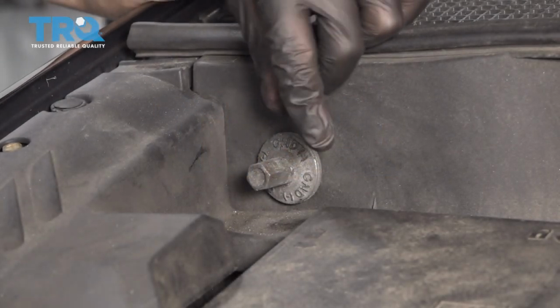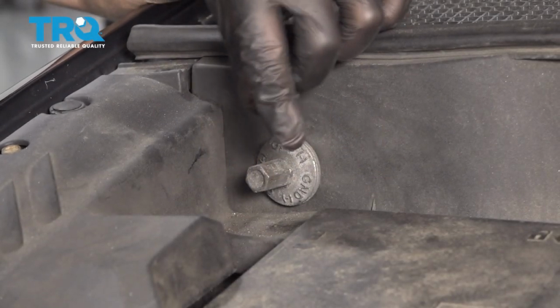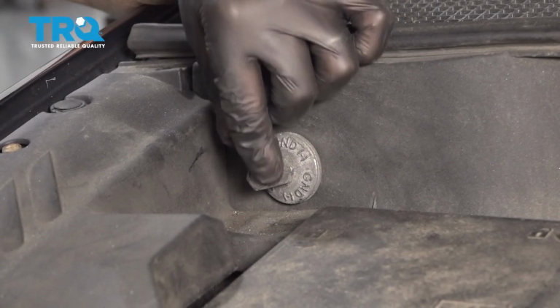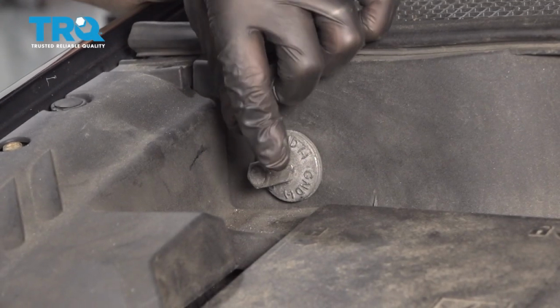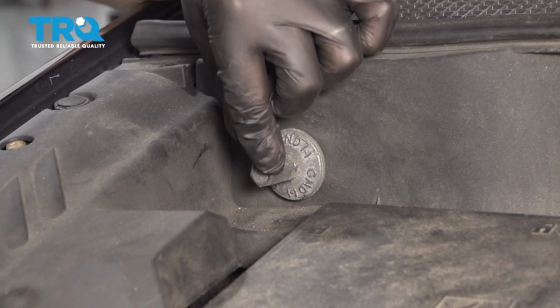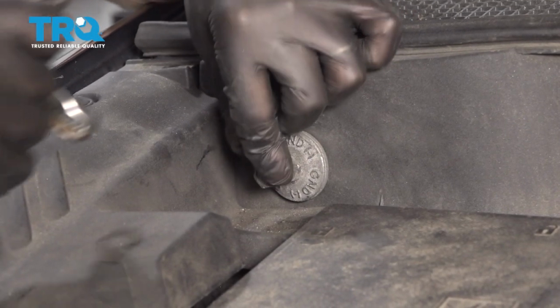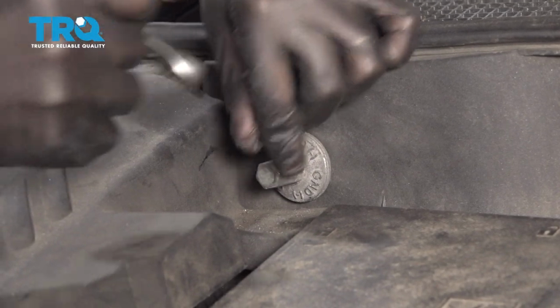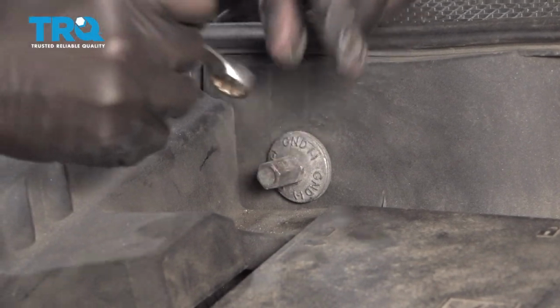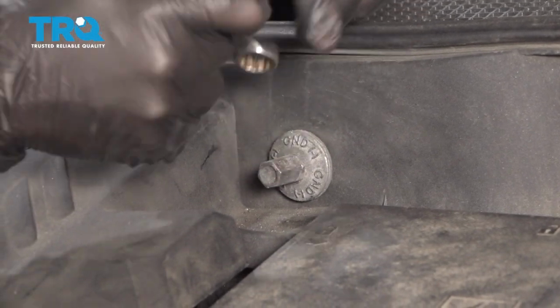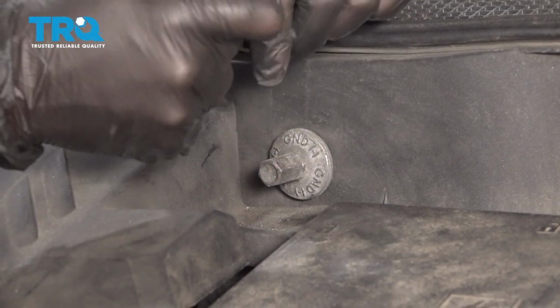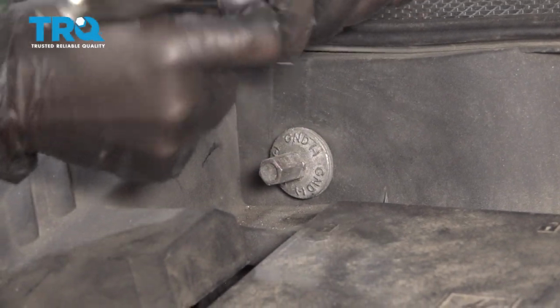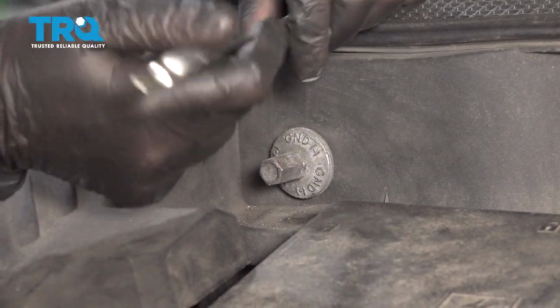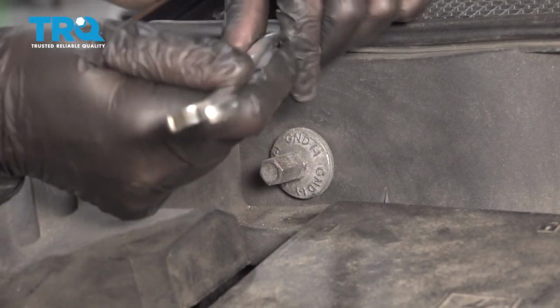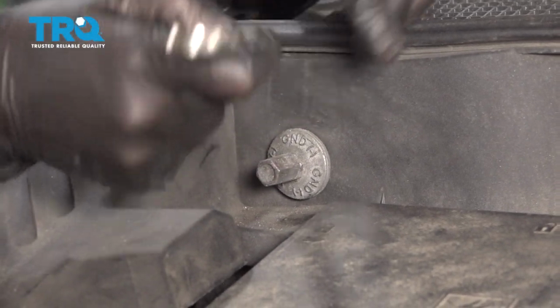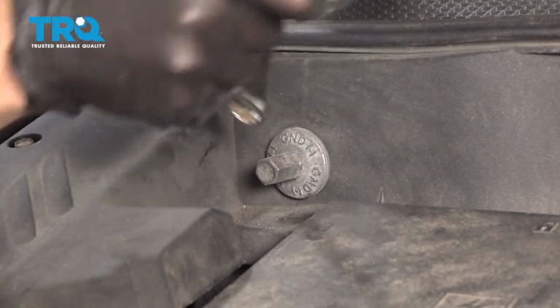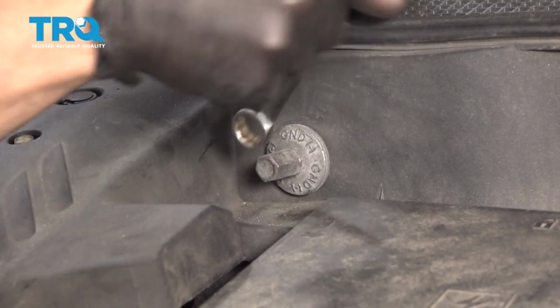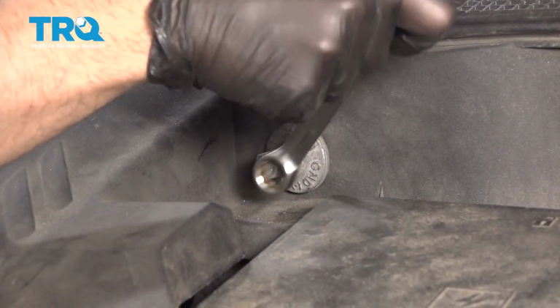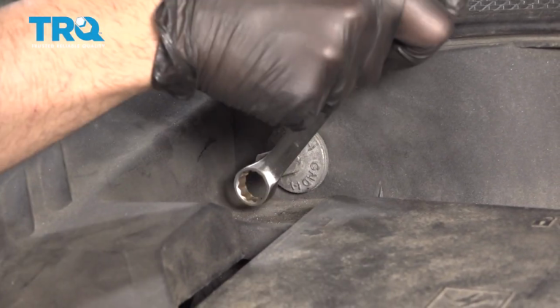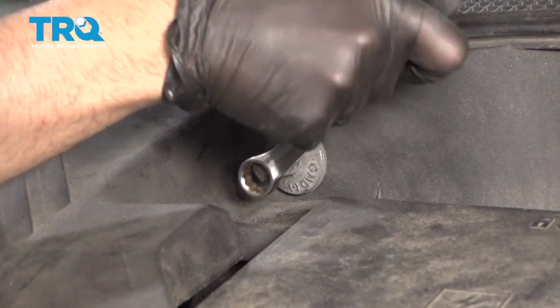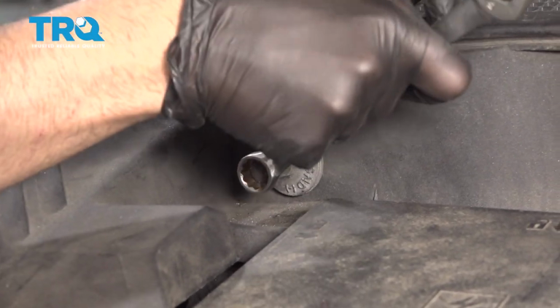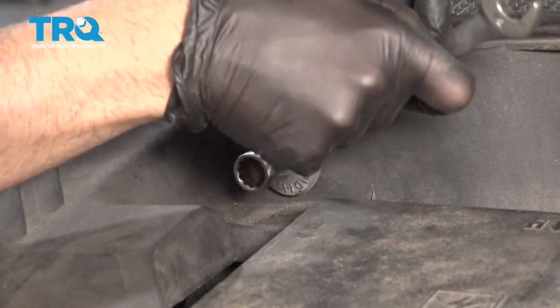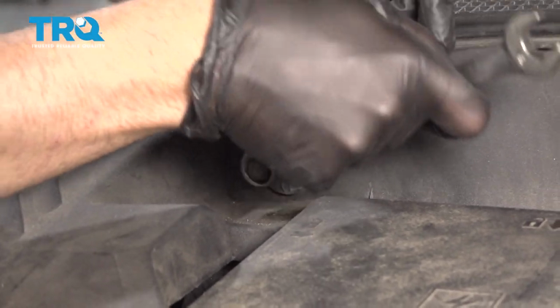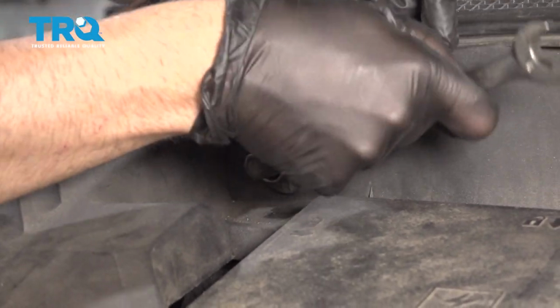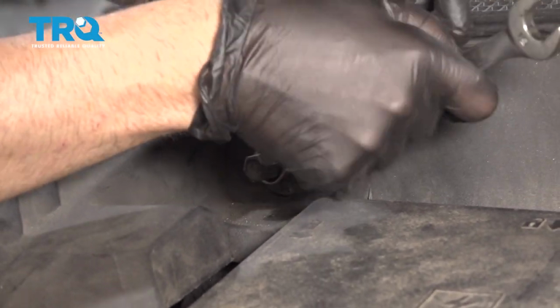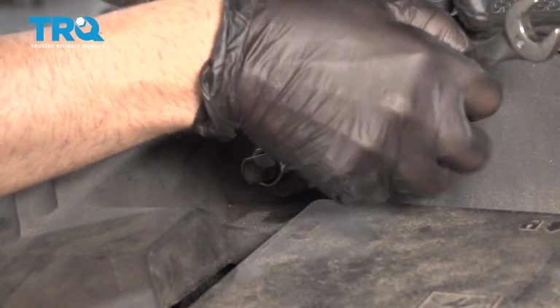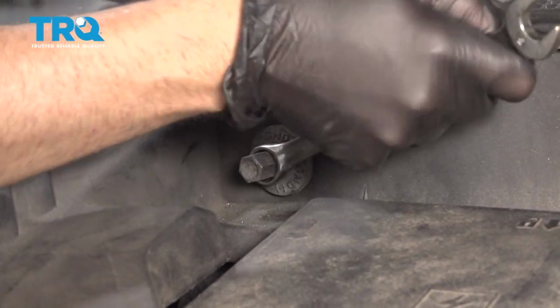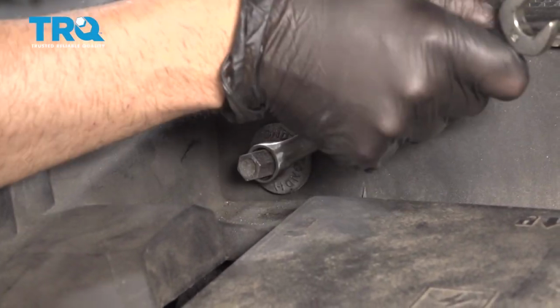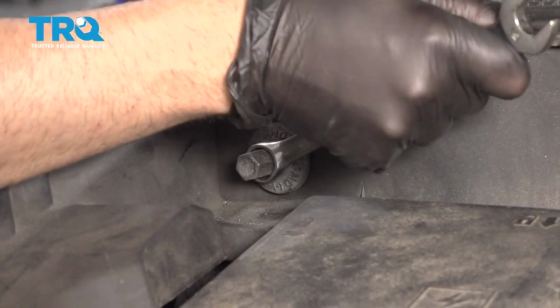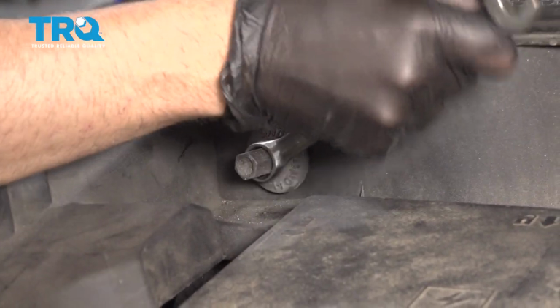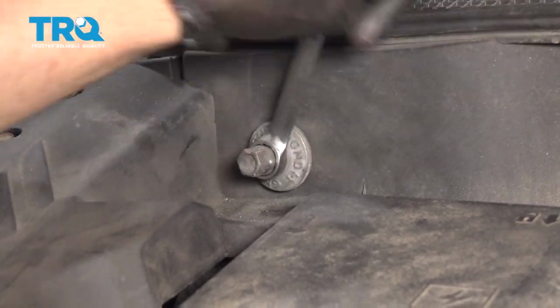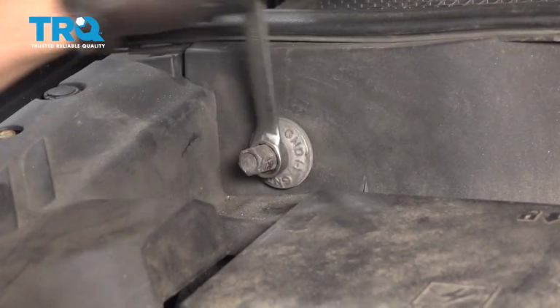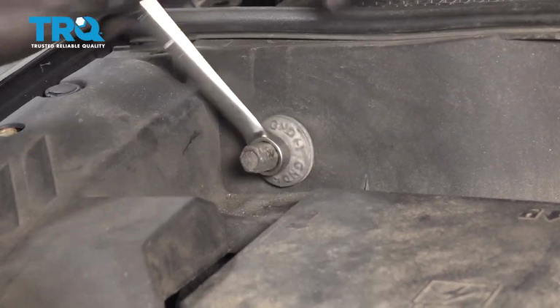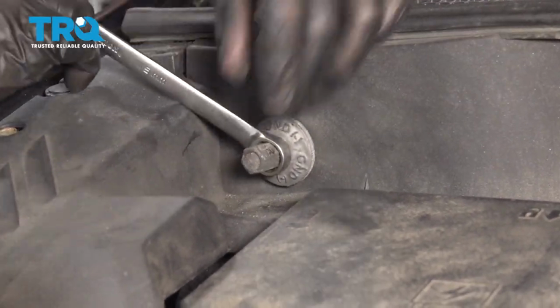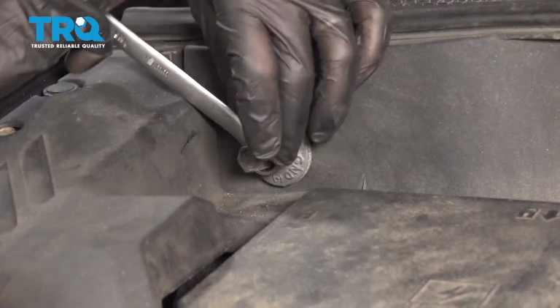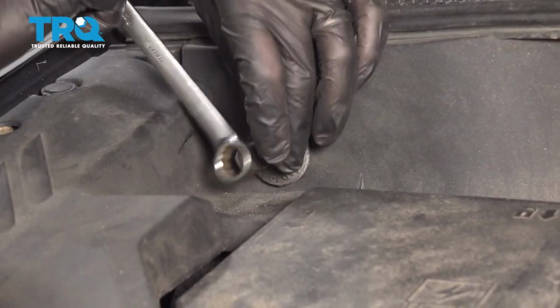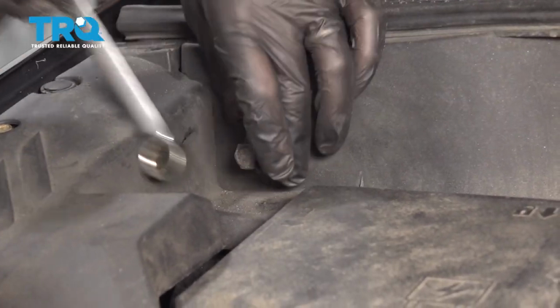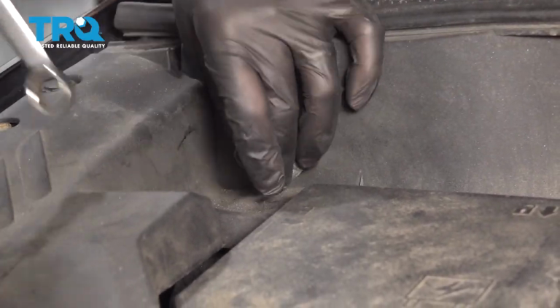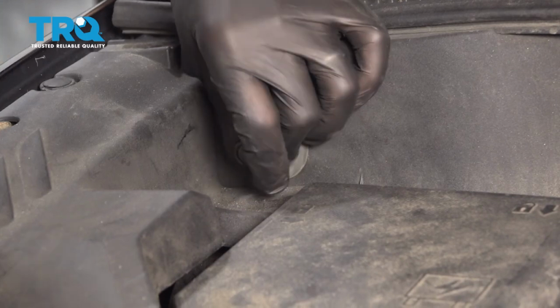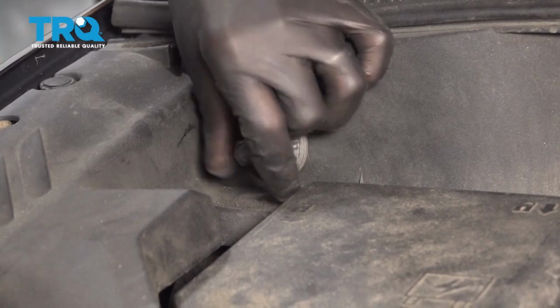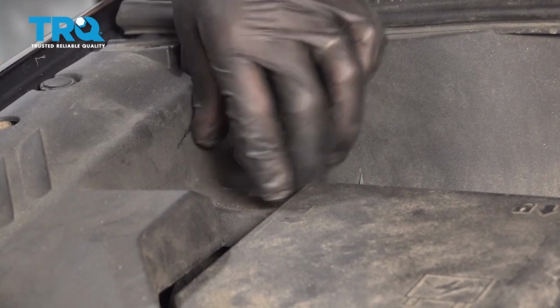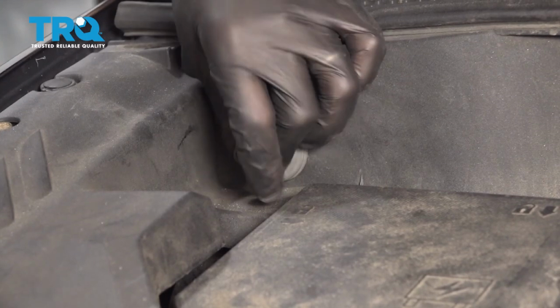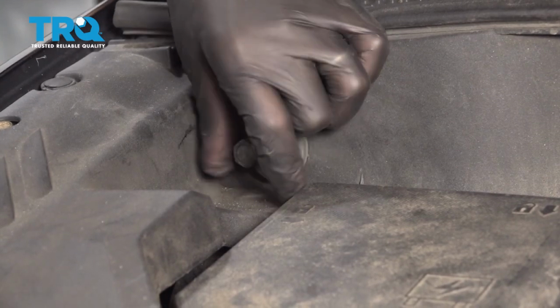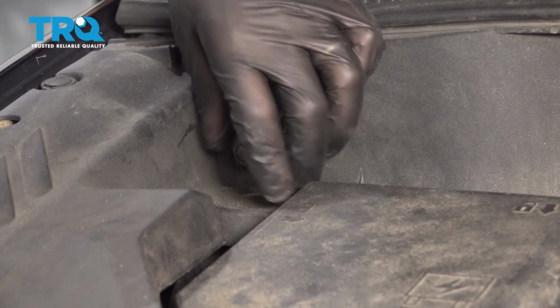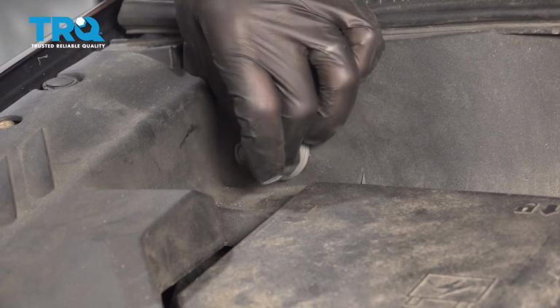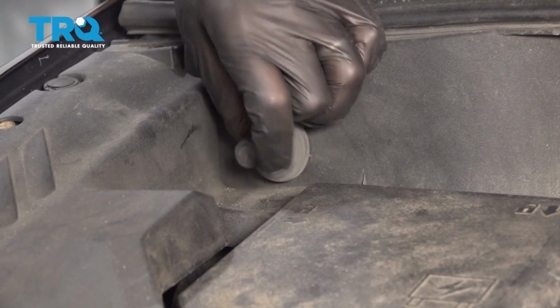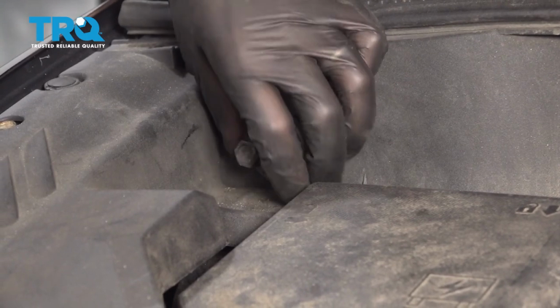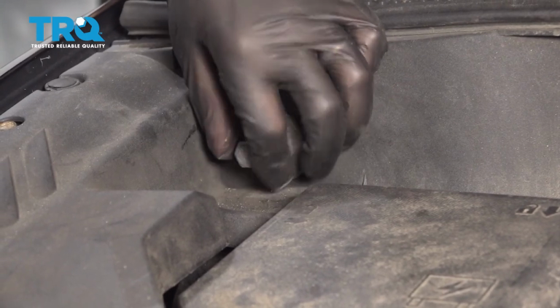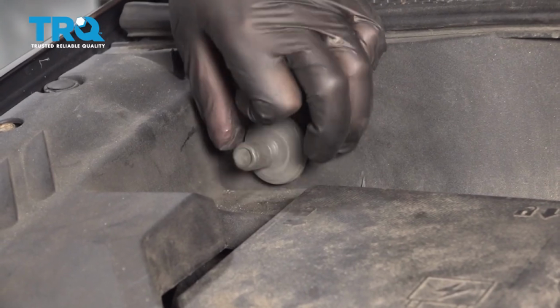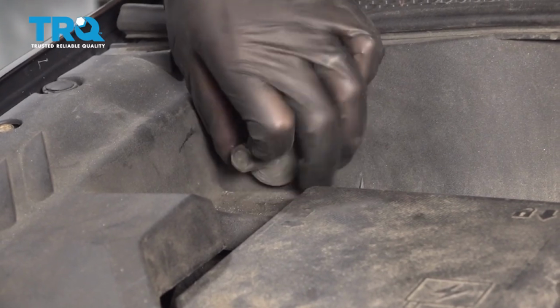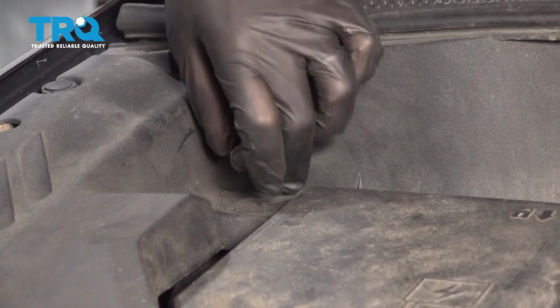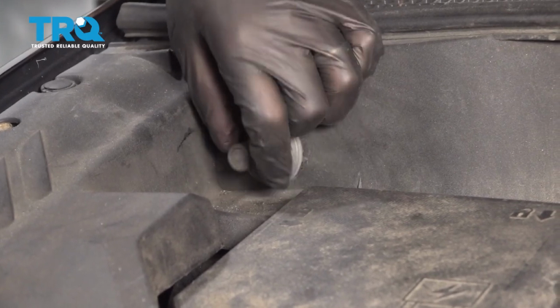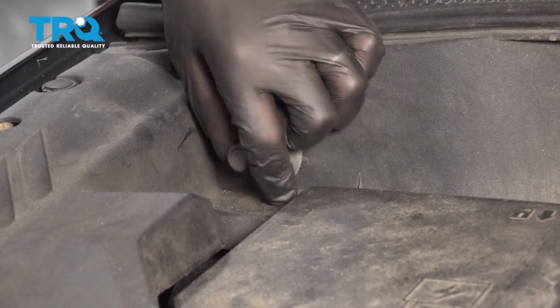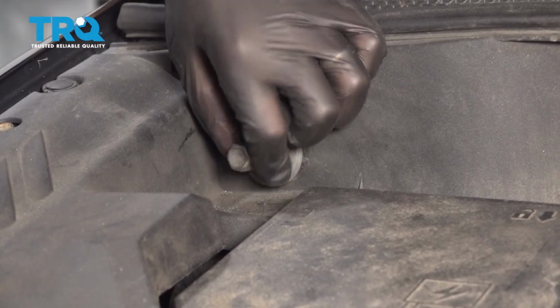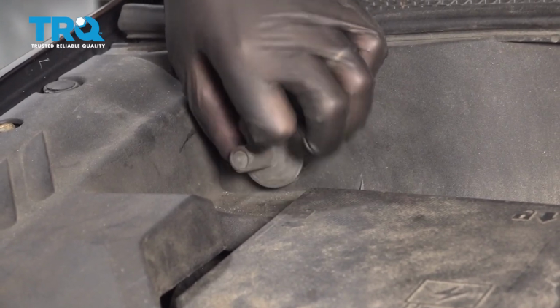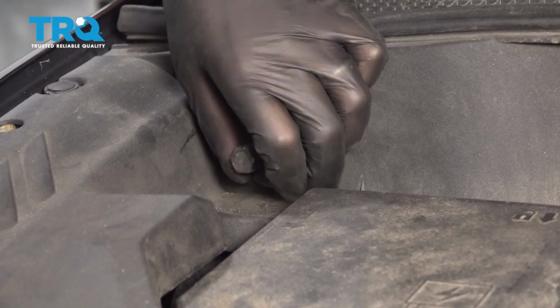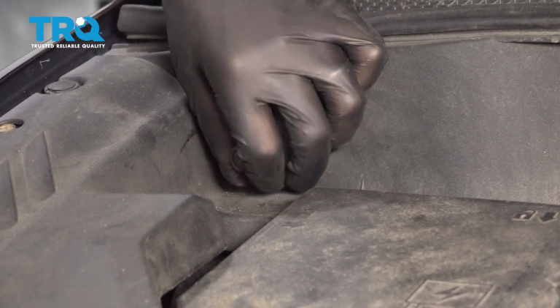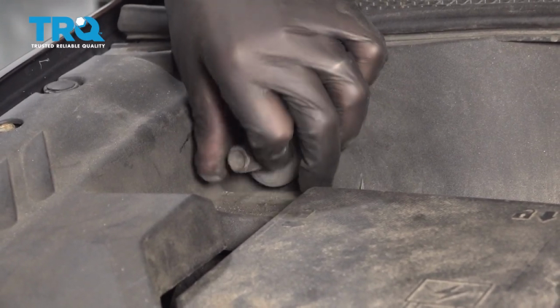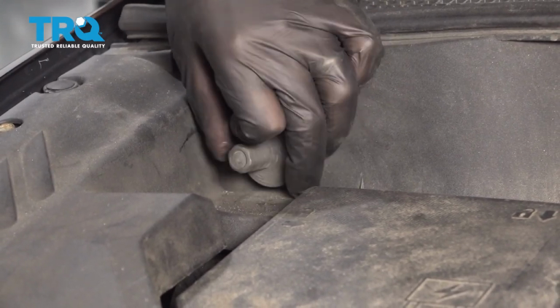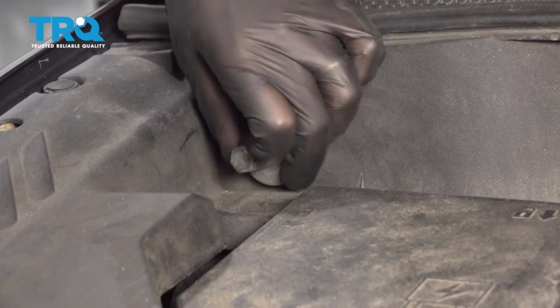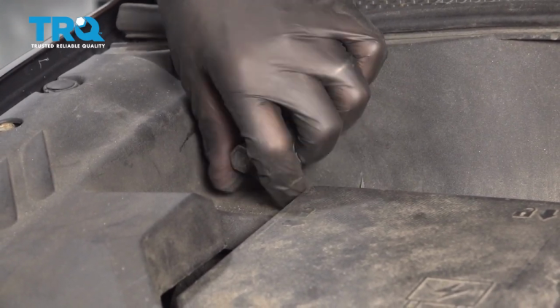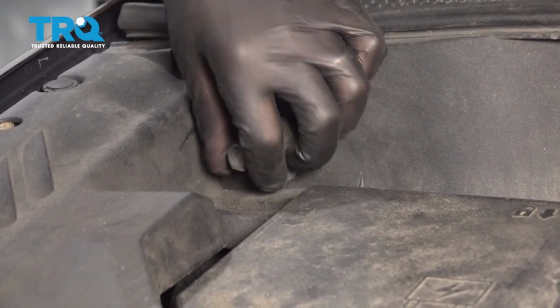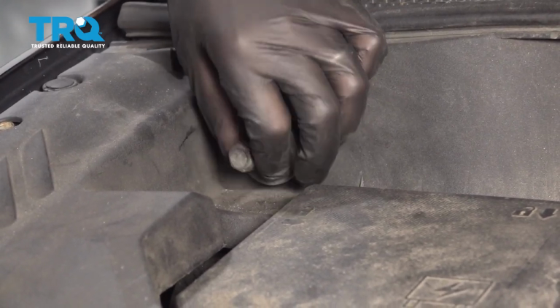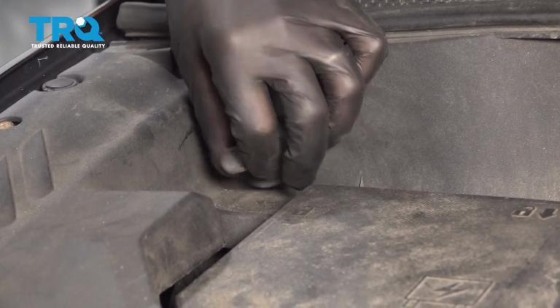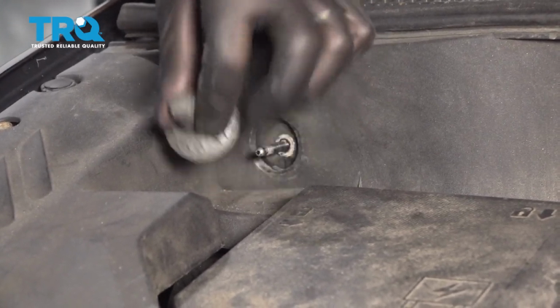Take this ground terminal off. Use a 15-millimeter wrench. Once you get it loose, you can slide it right off.